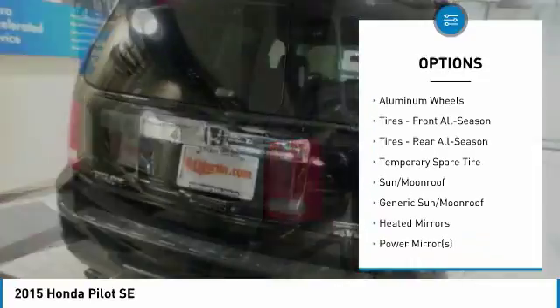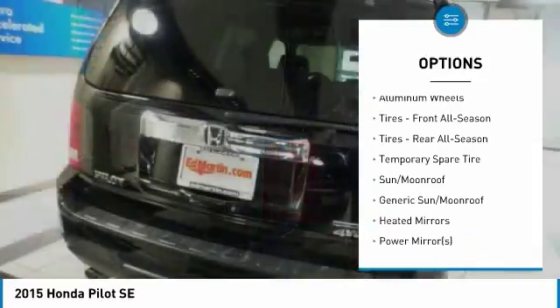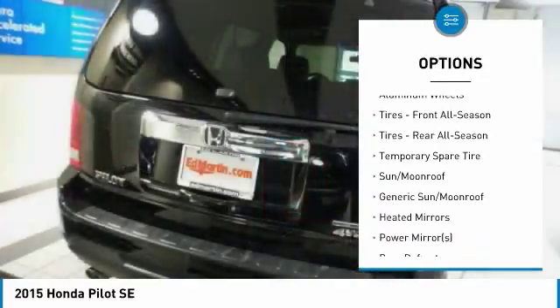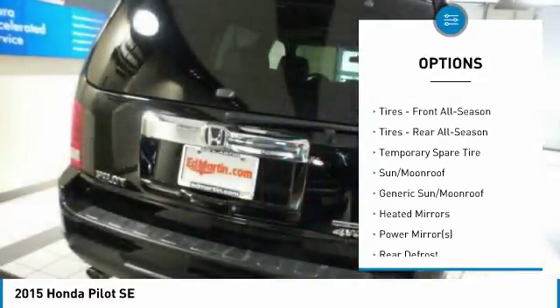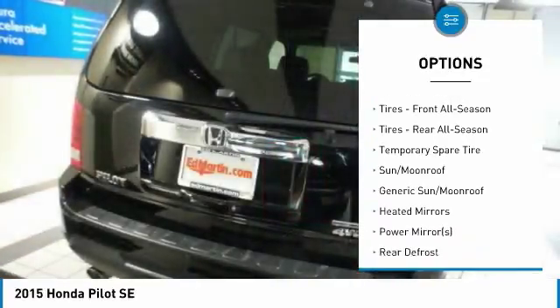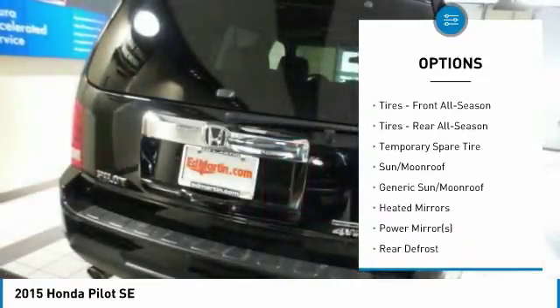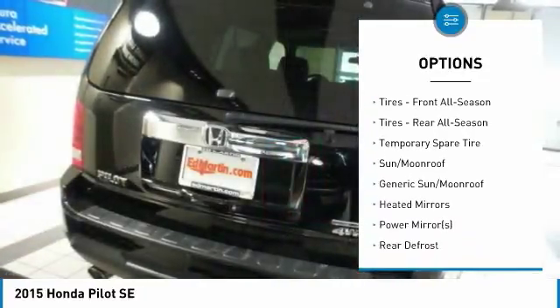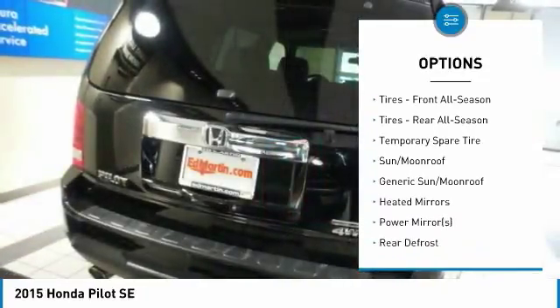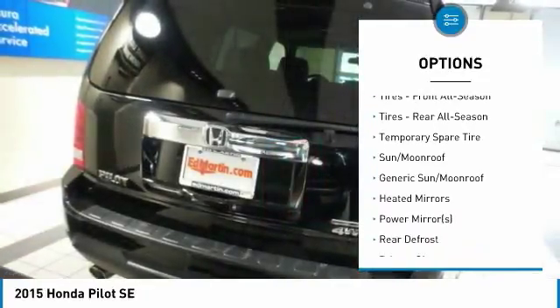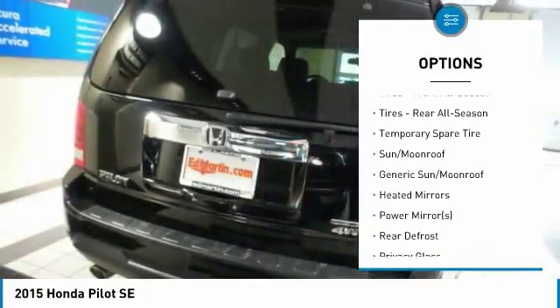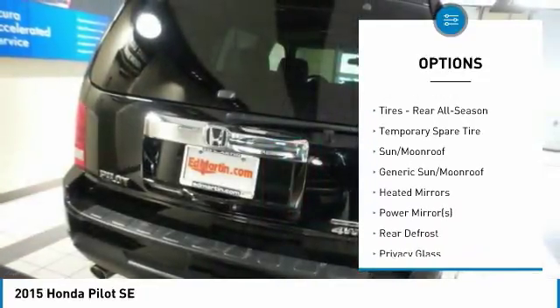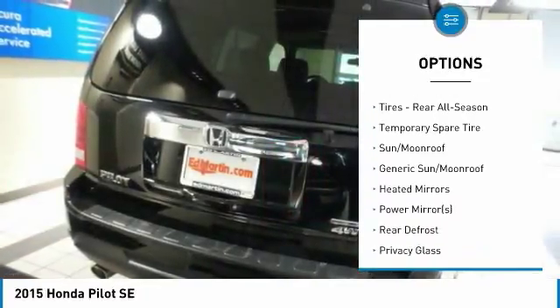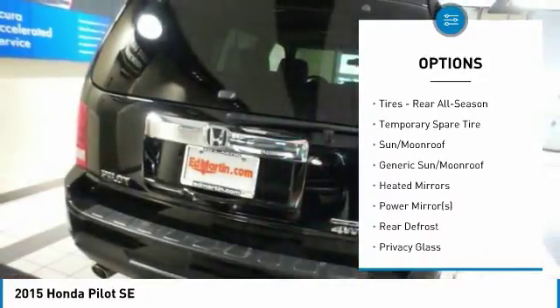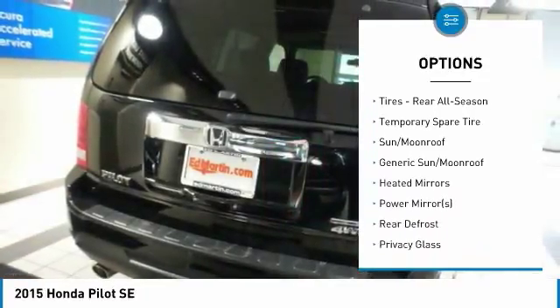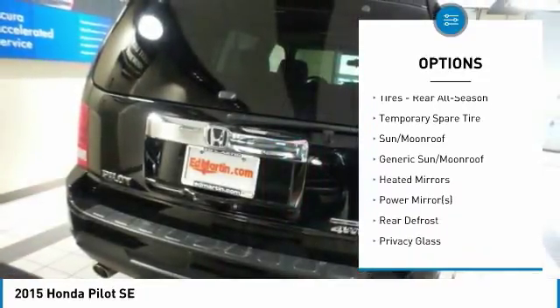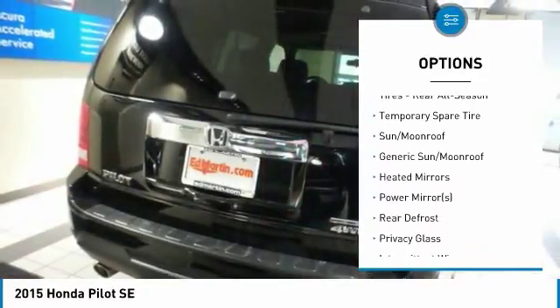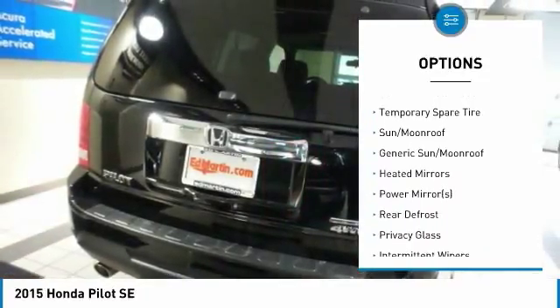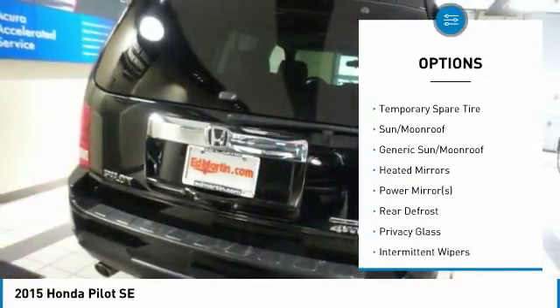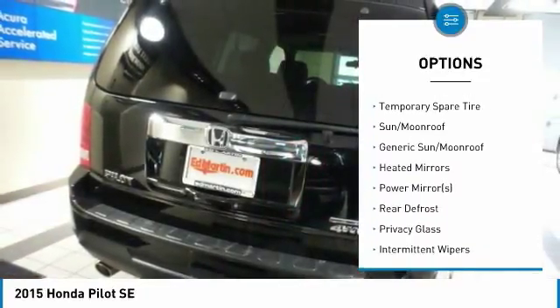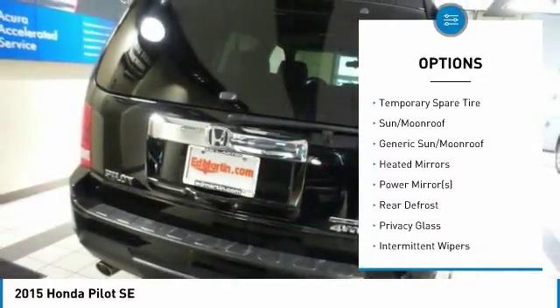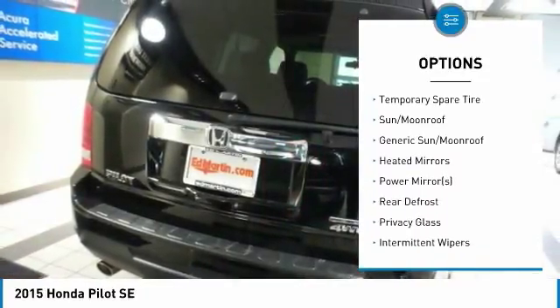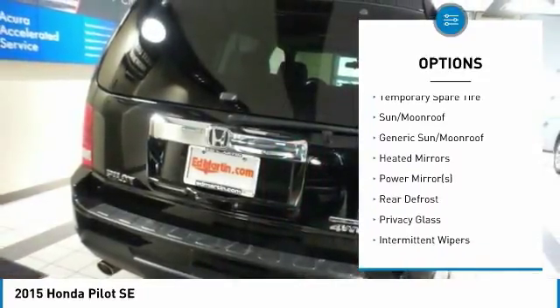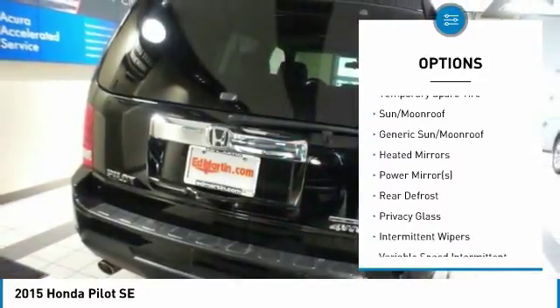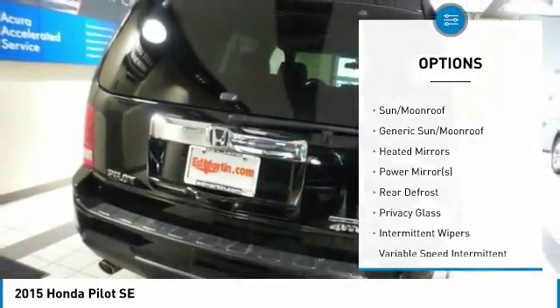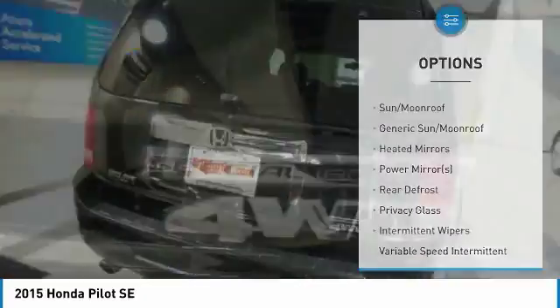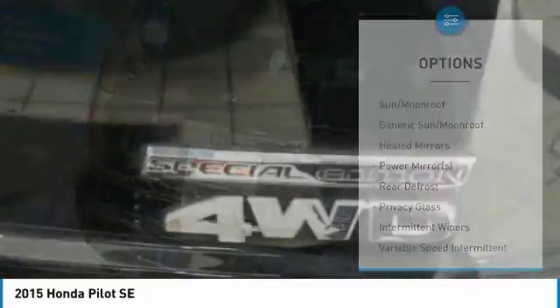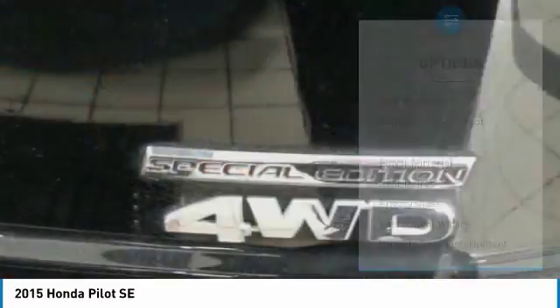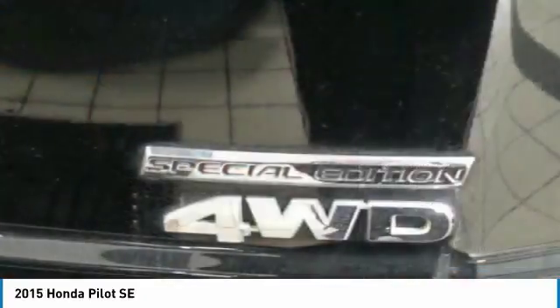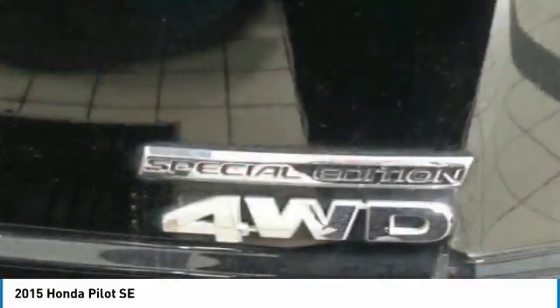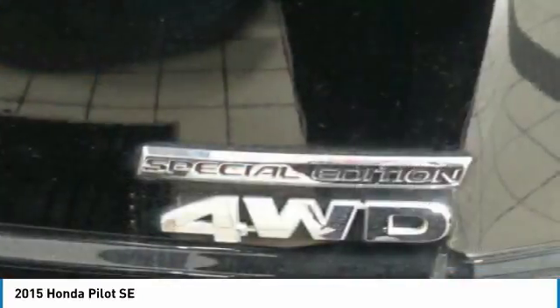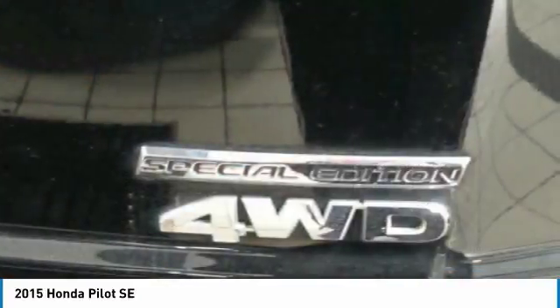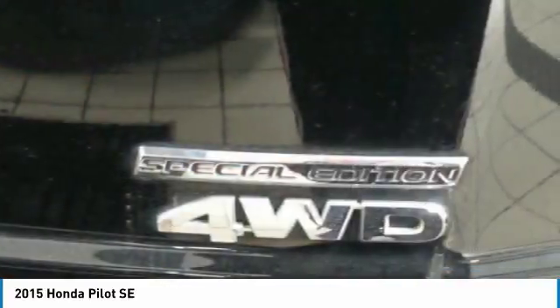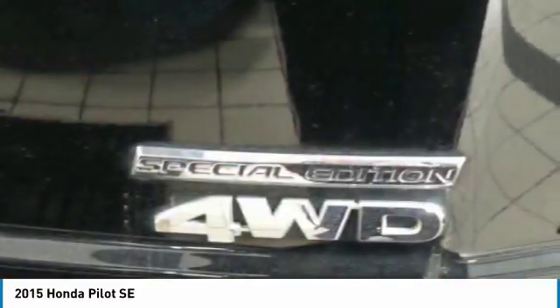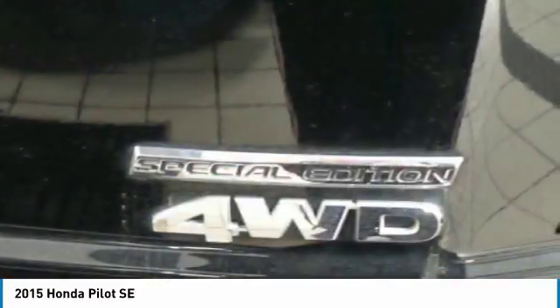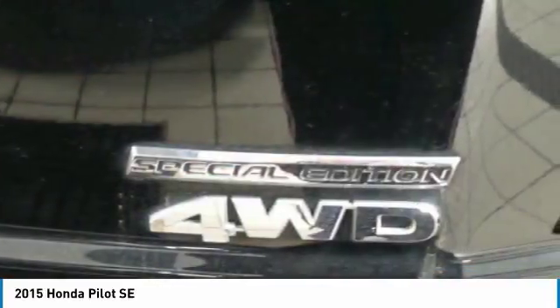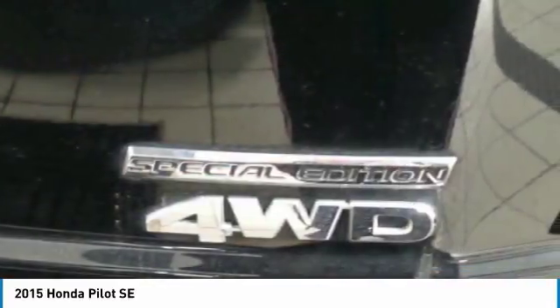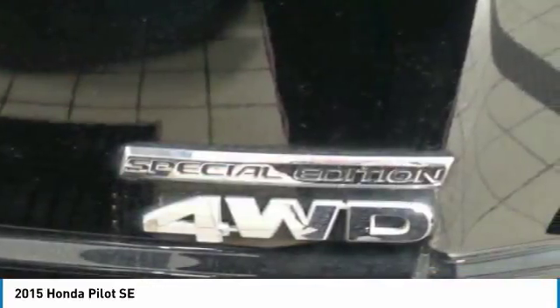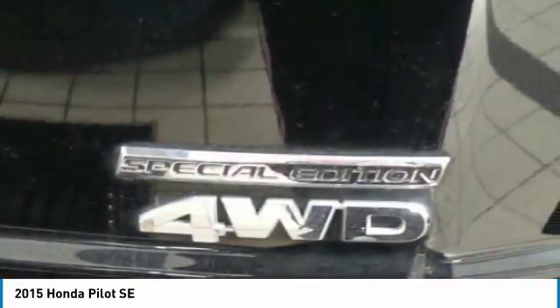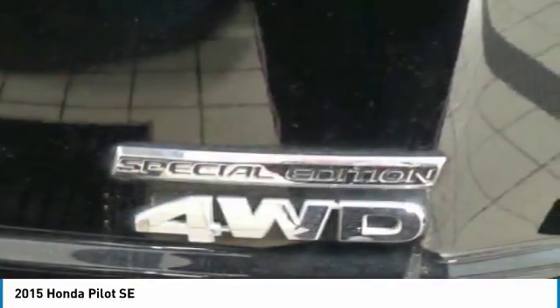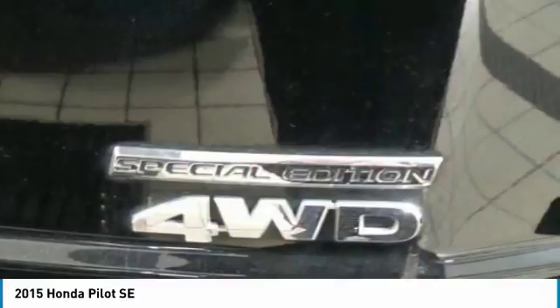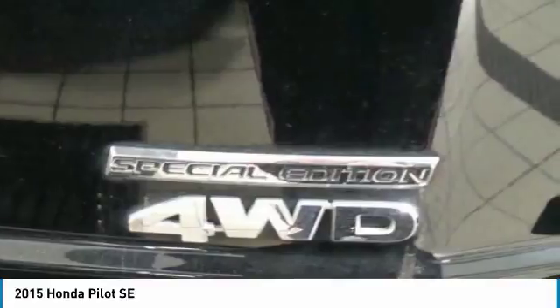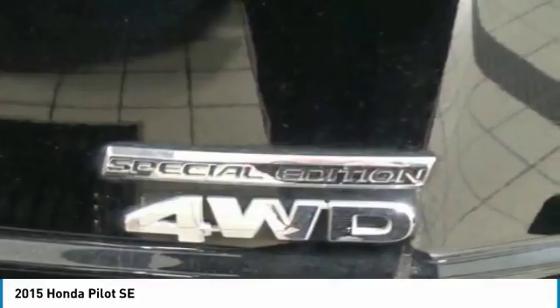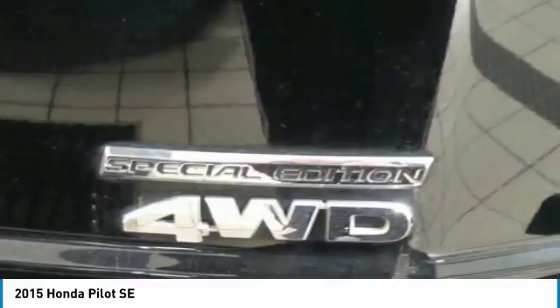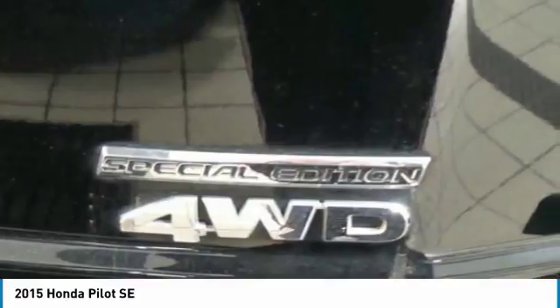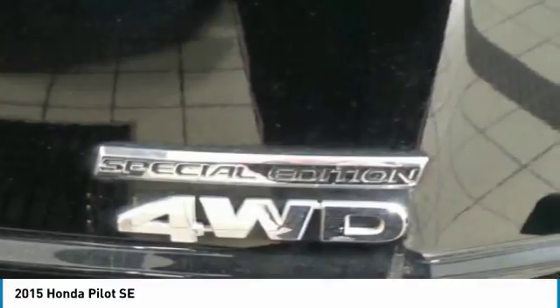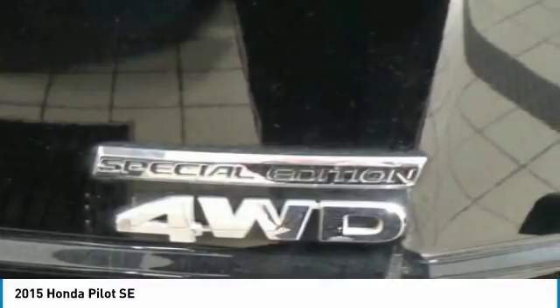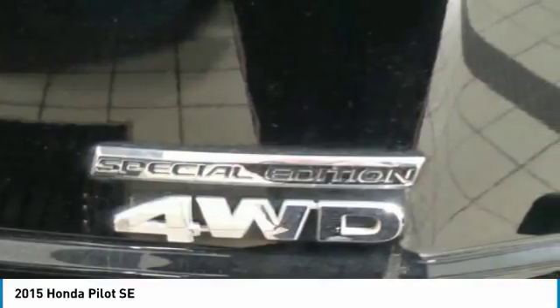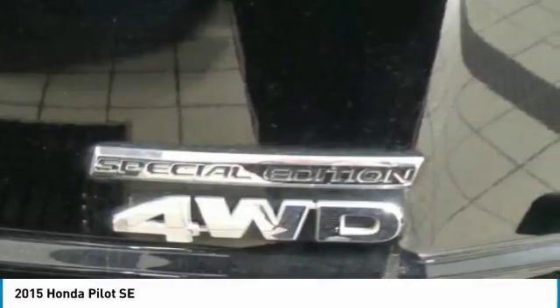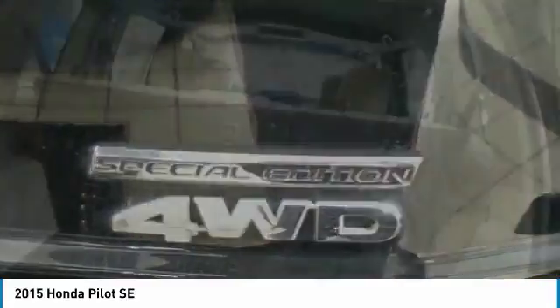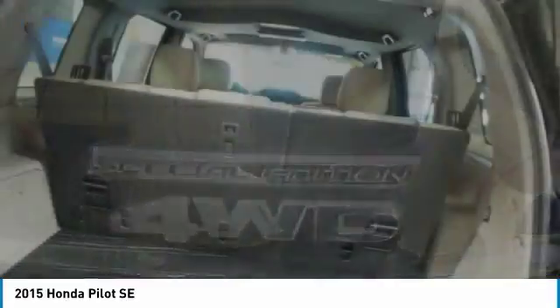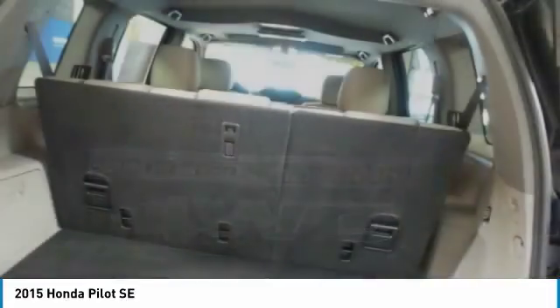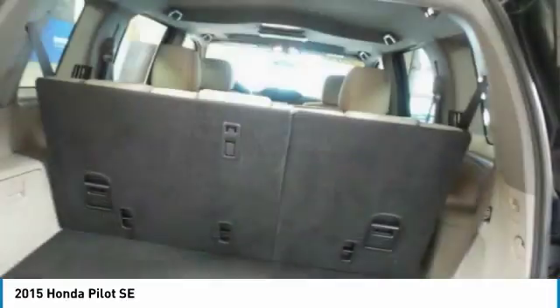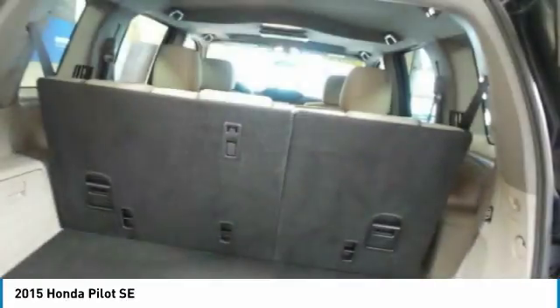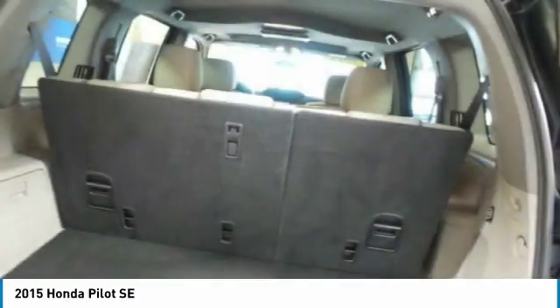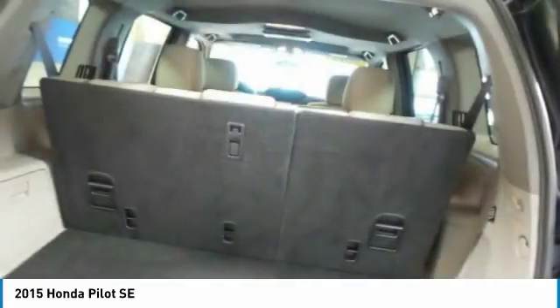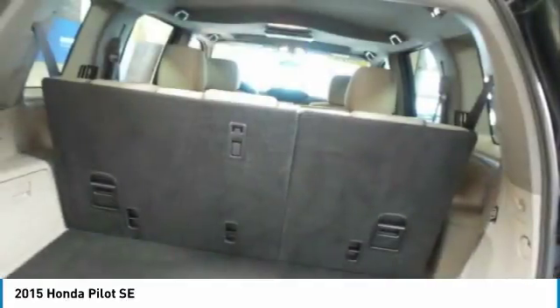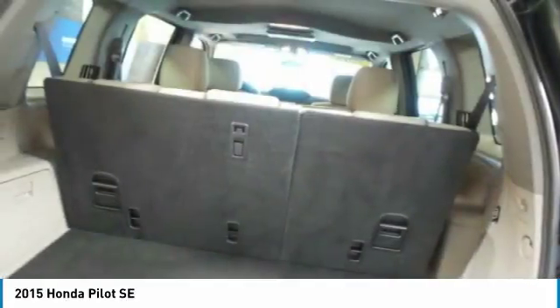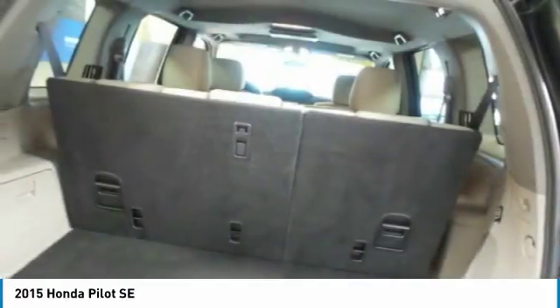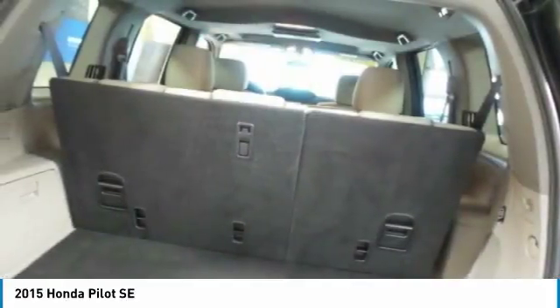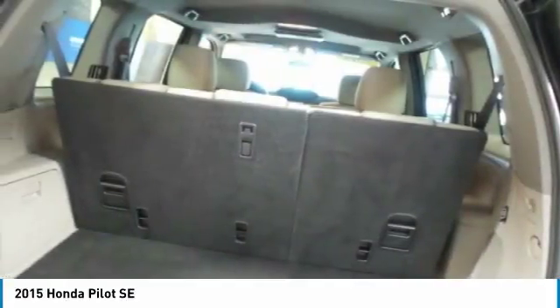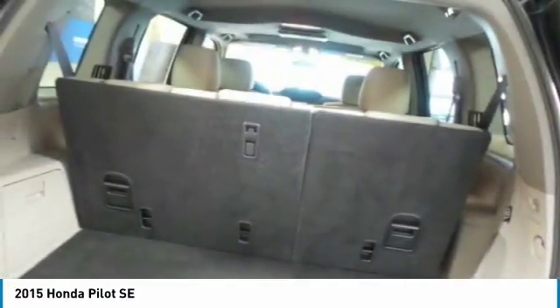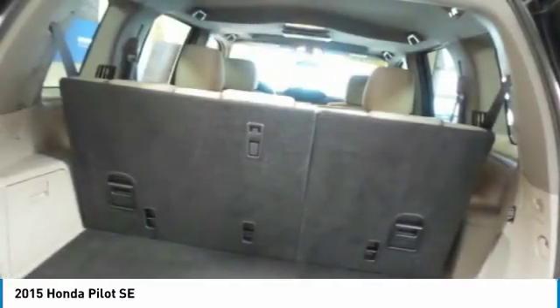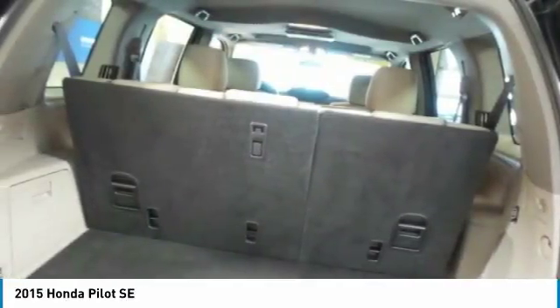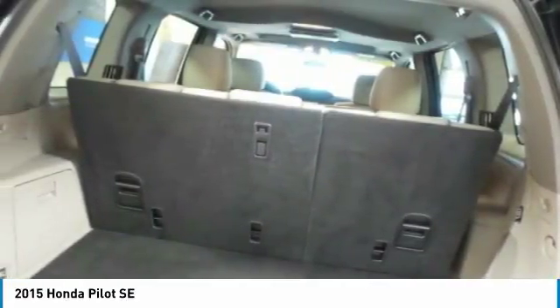Bluetooth, adjustable steering wheel, power steering, hard disk drive media storage, aluminum wheels, and 4-wheel disc brakes.